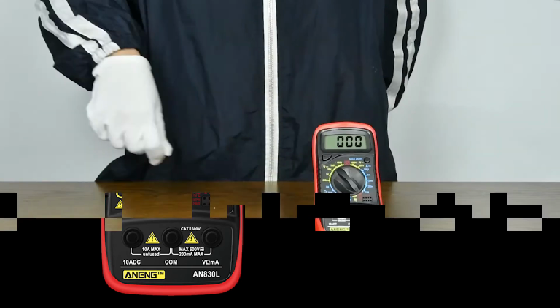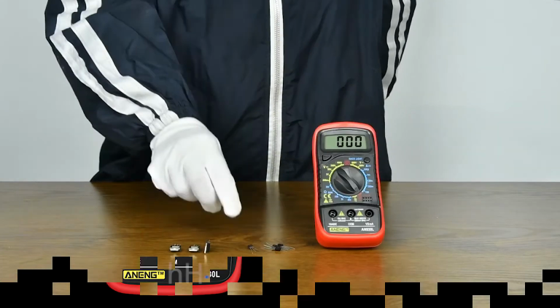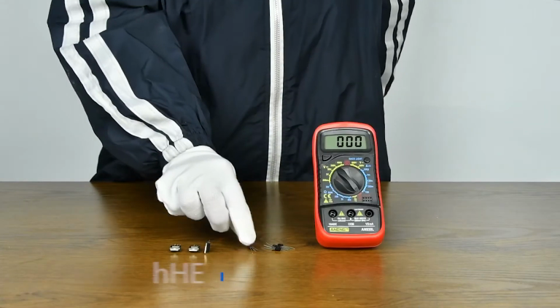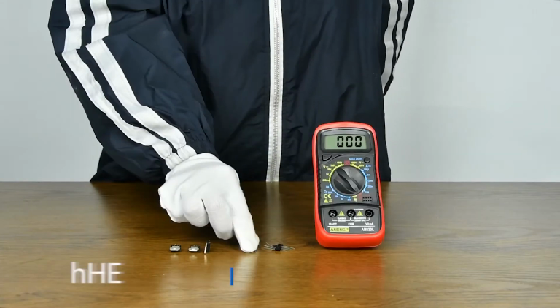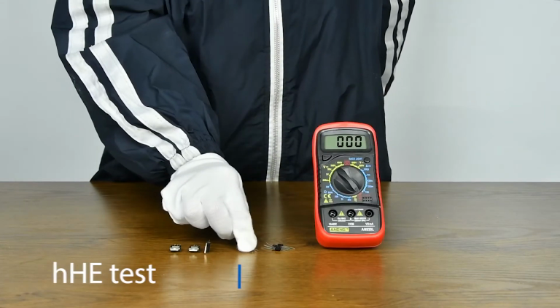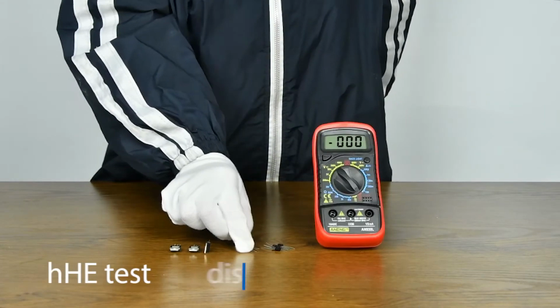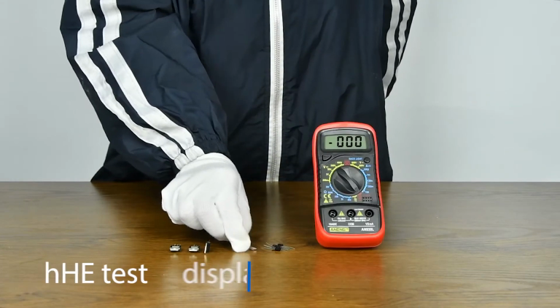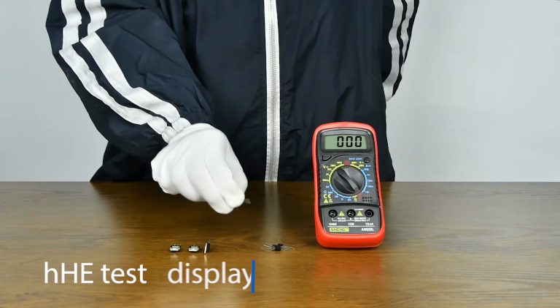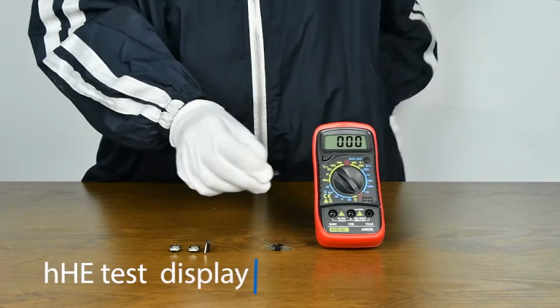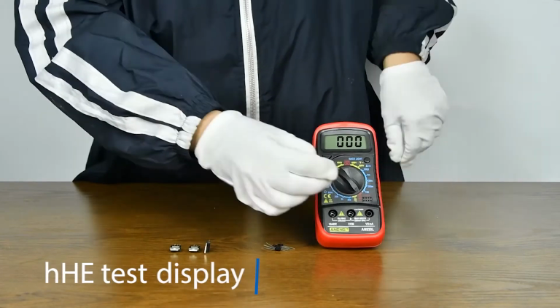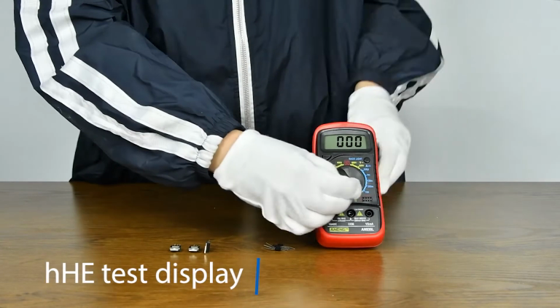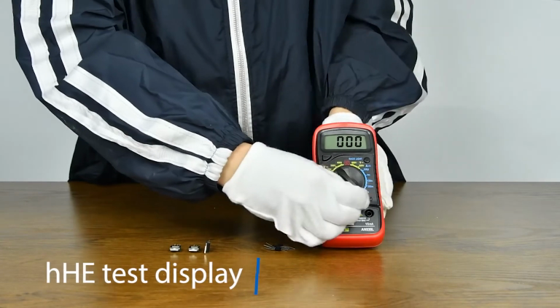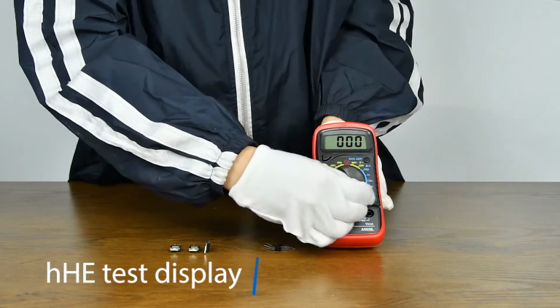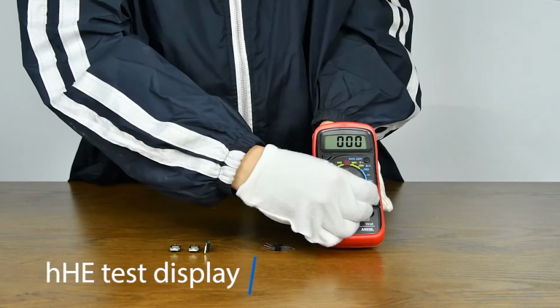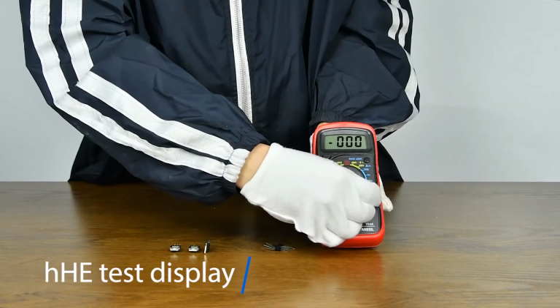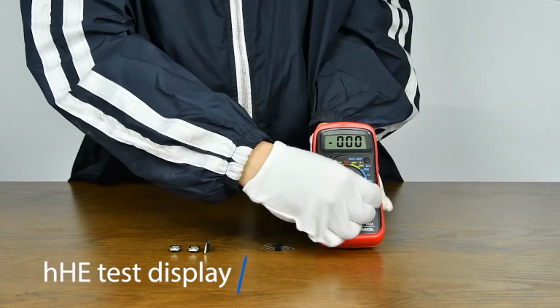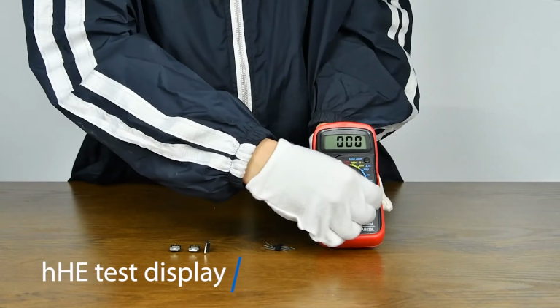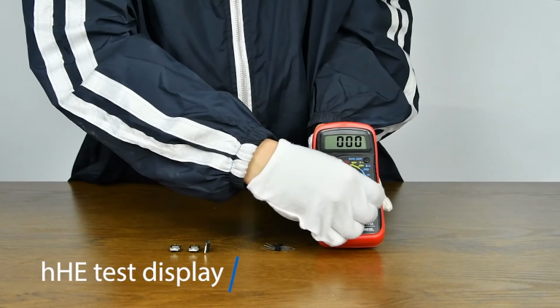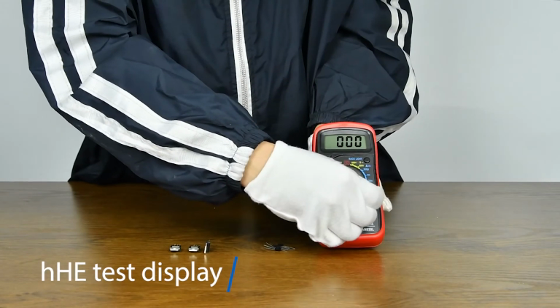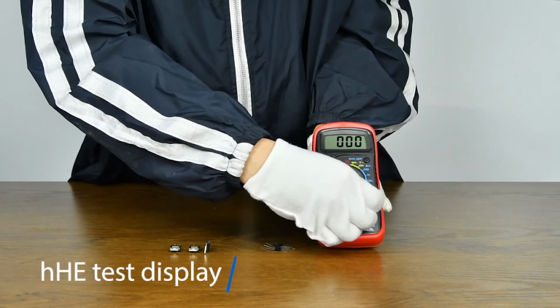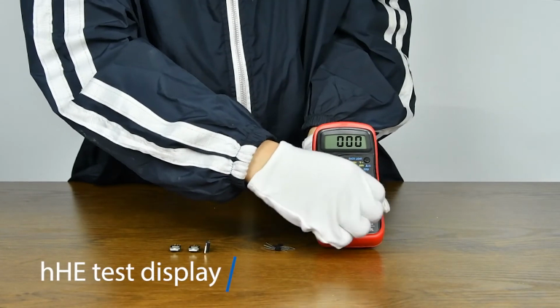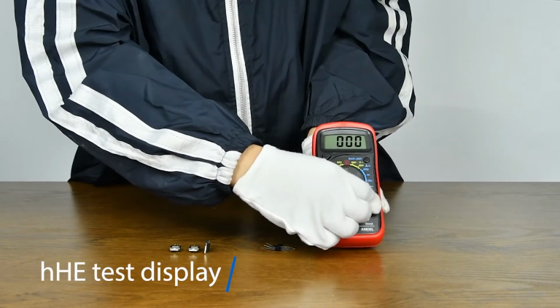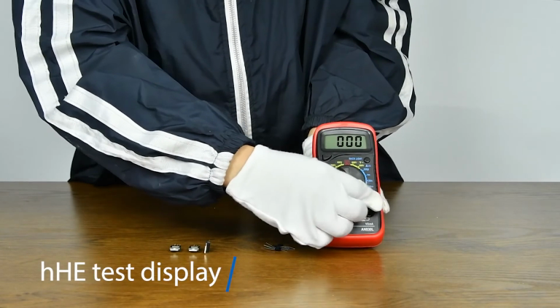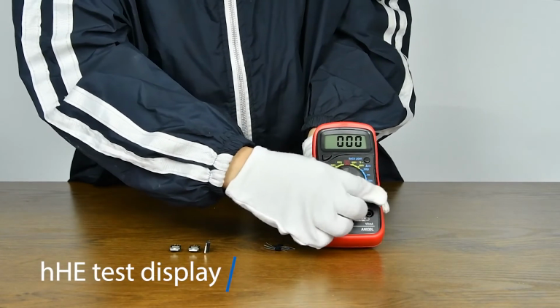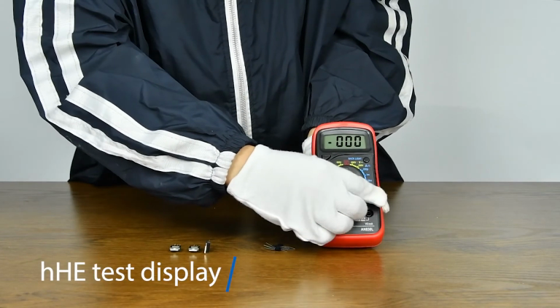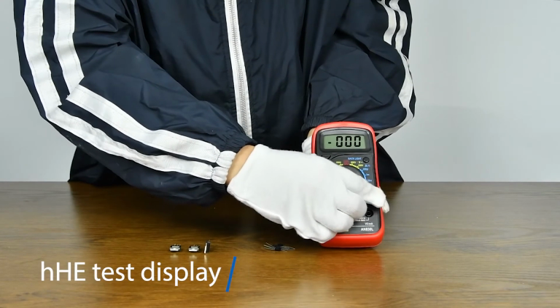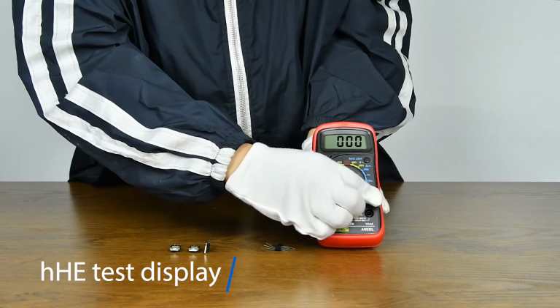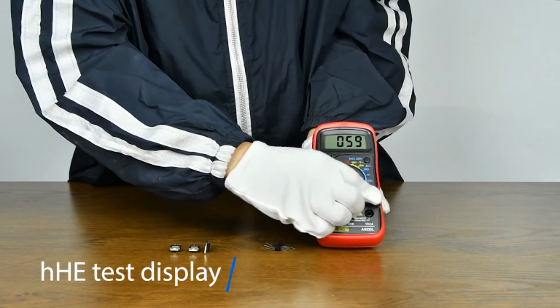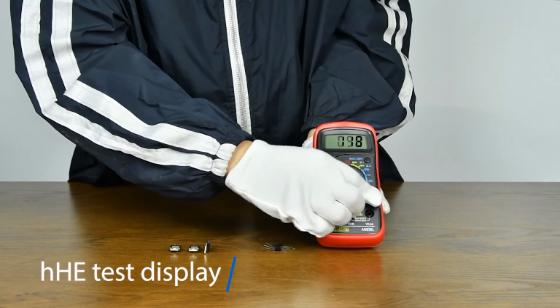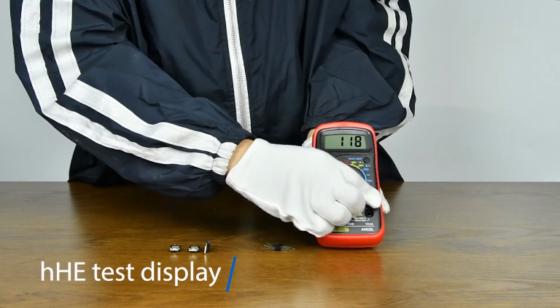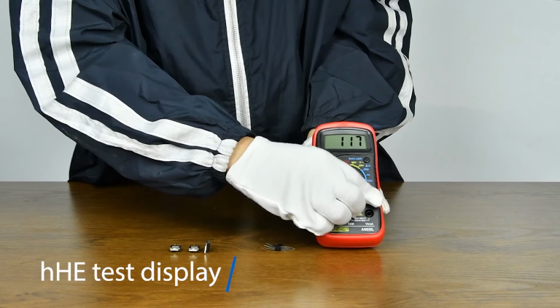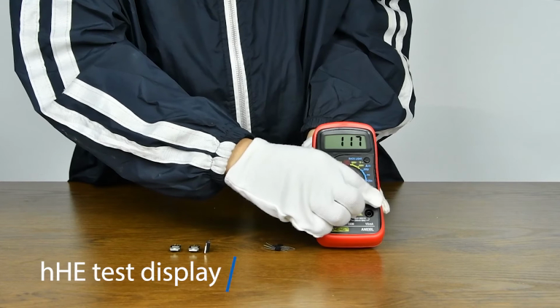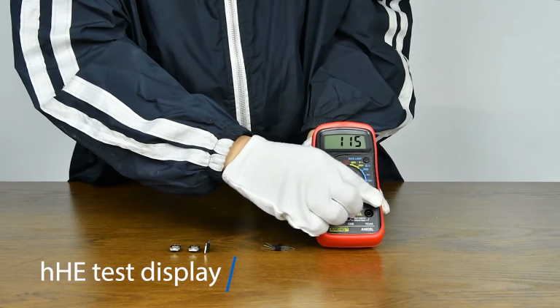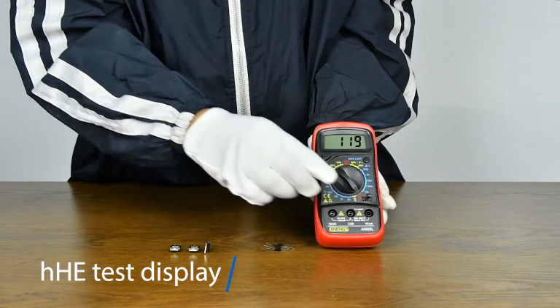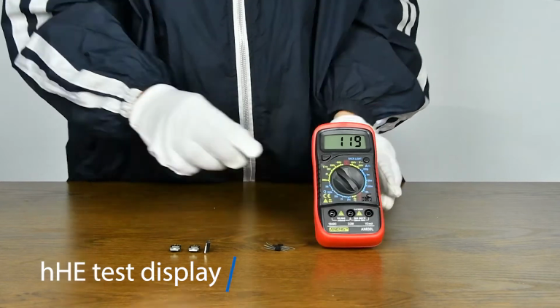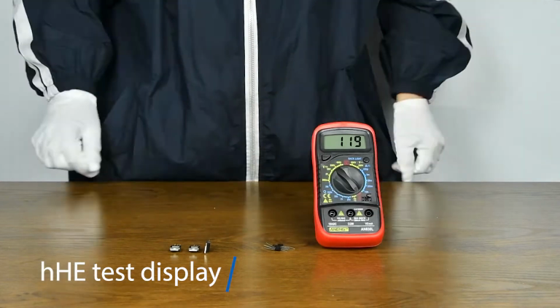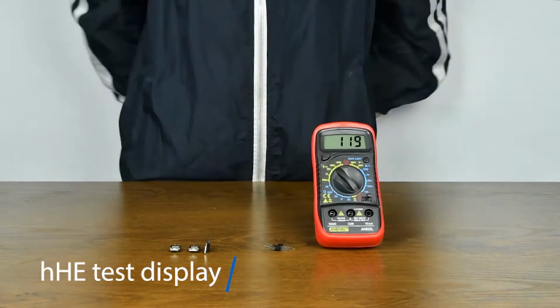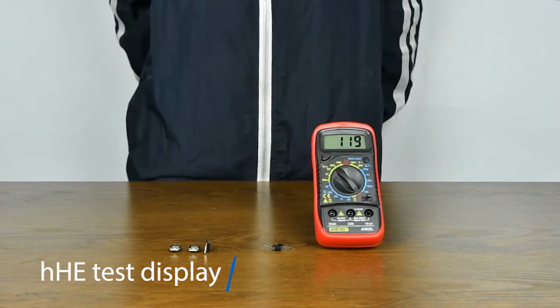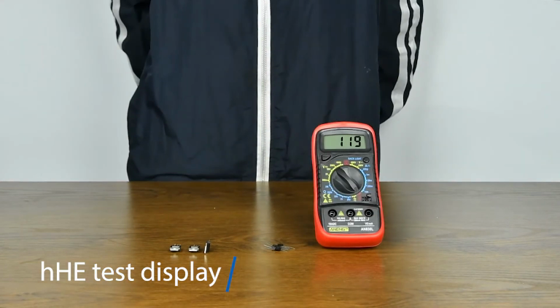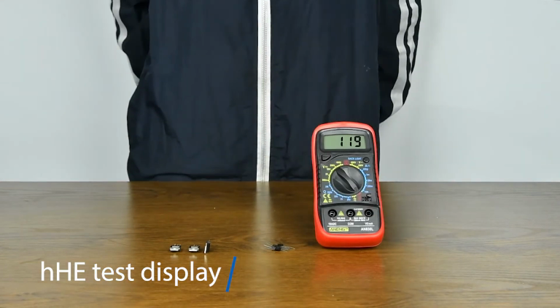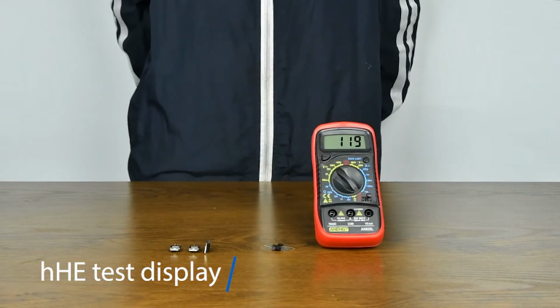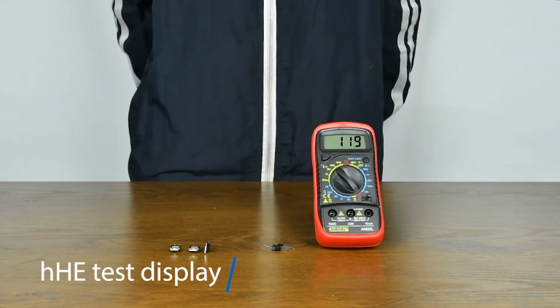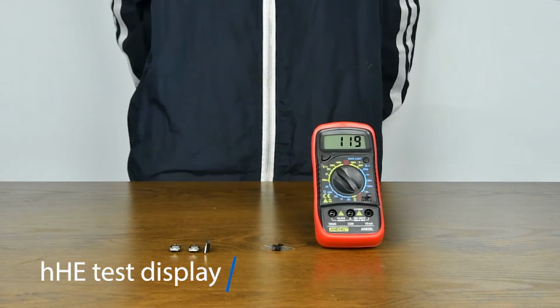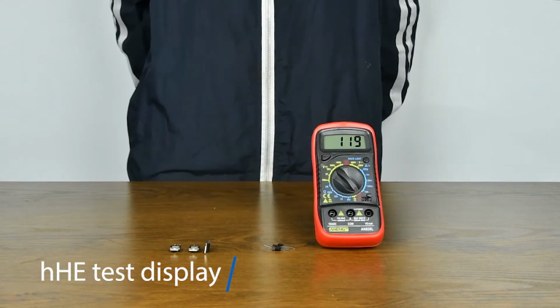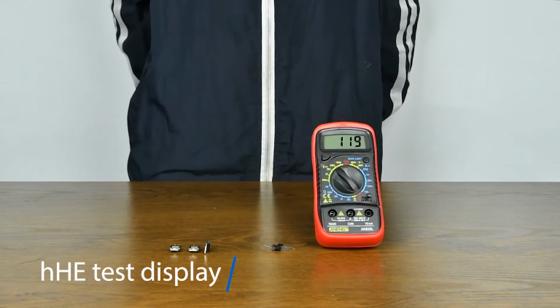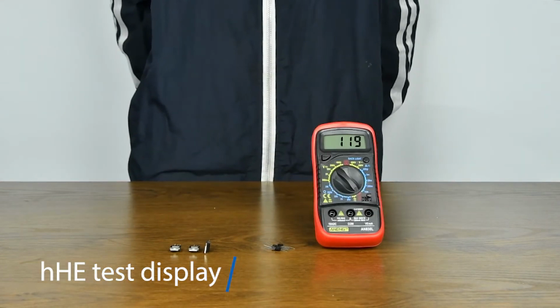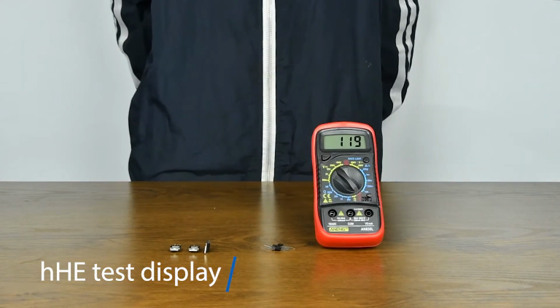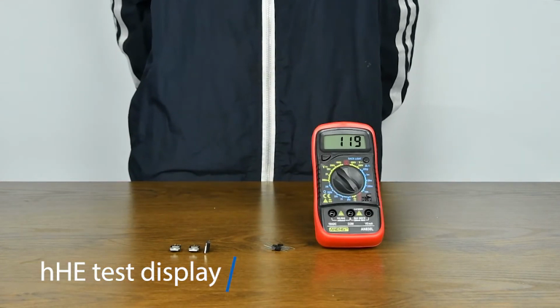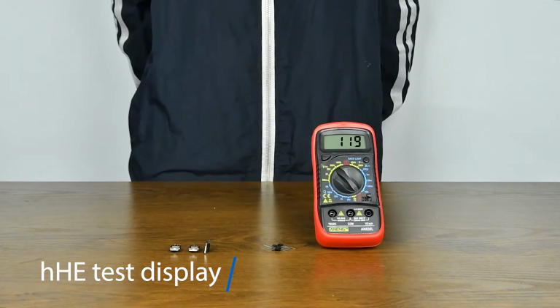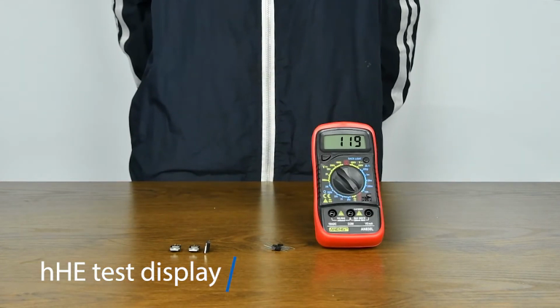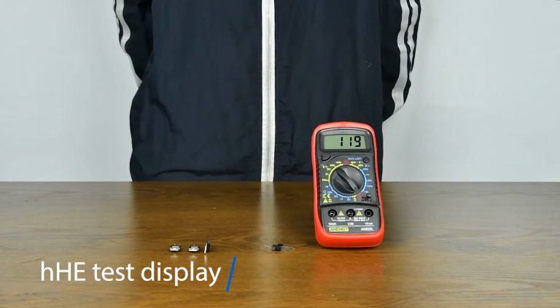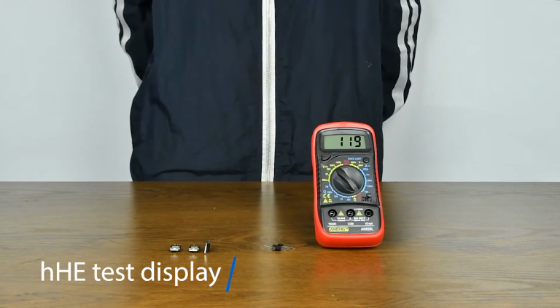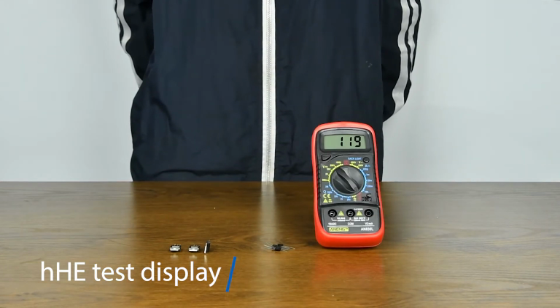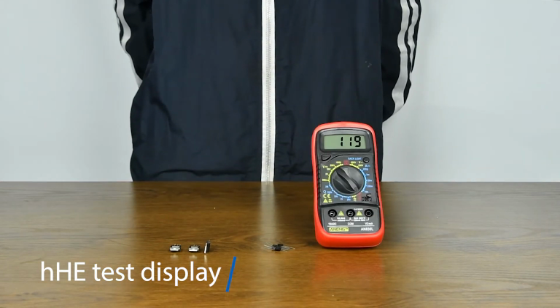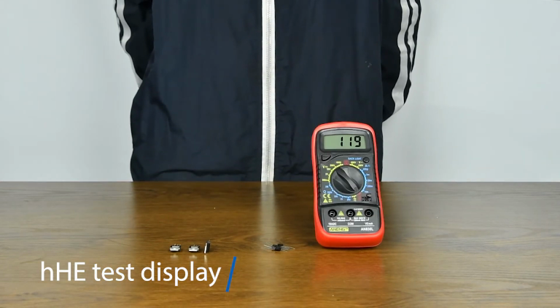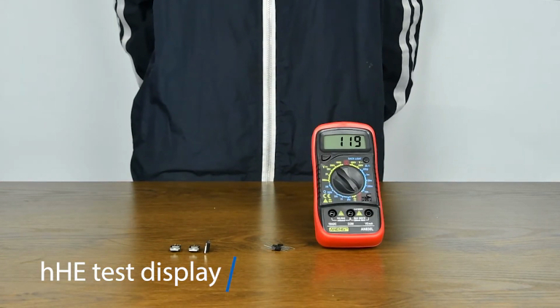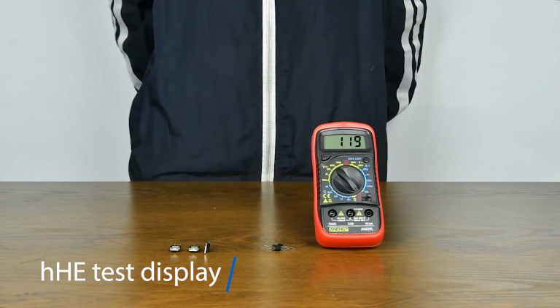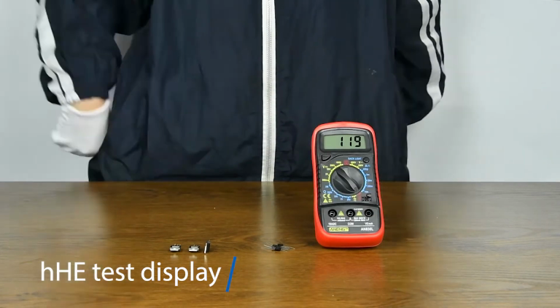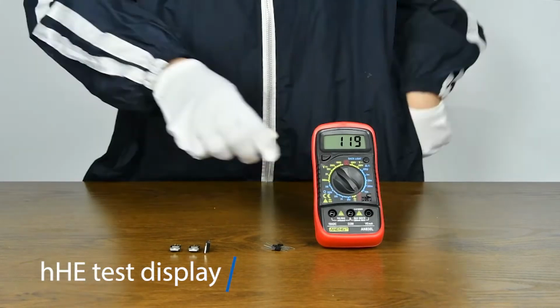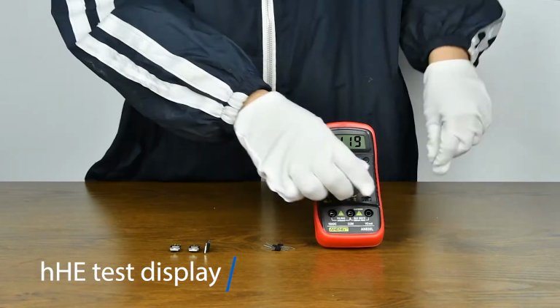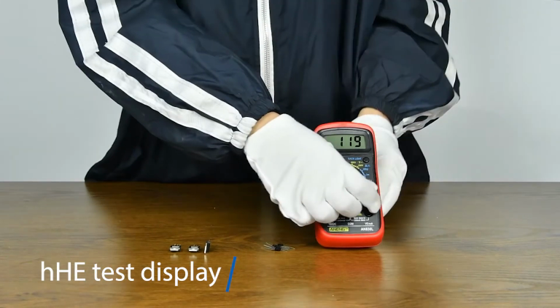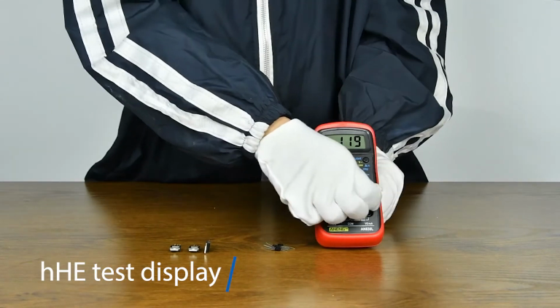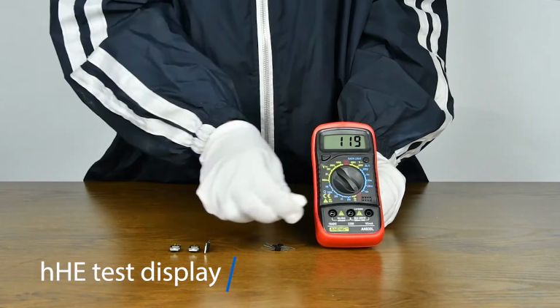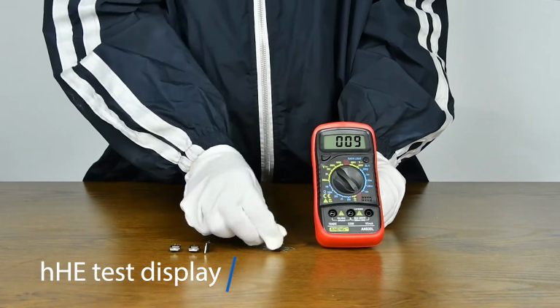HFE transistor measurement to ensure that the transistor is PNP or NPN.